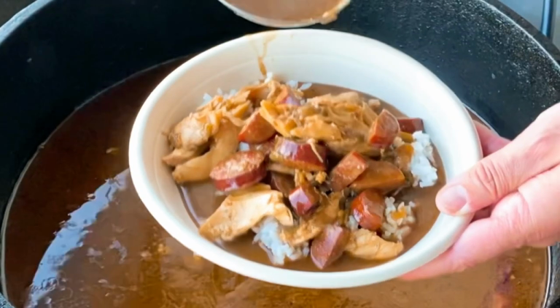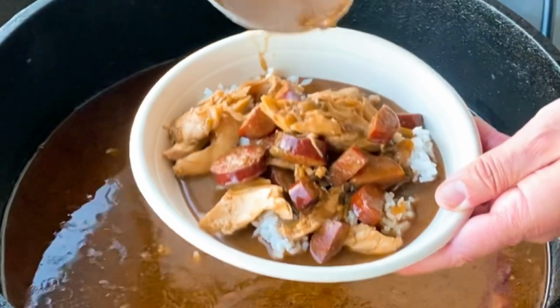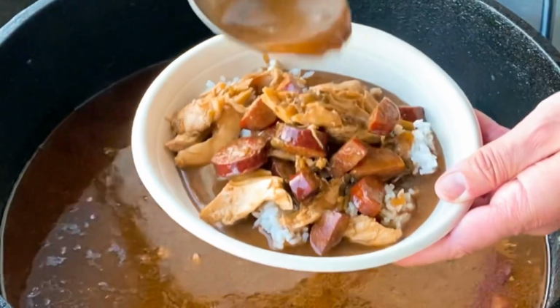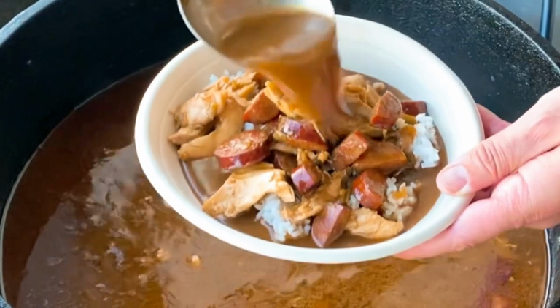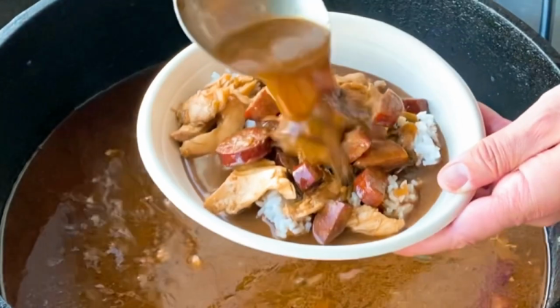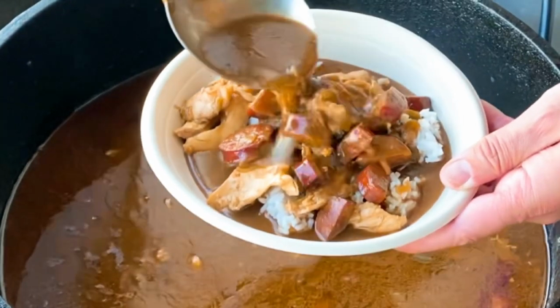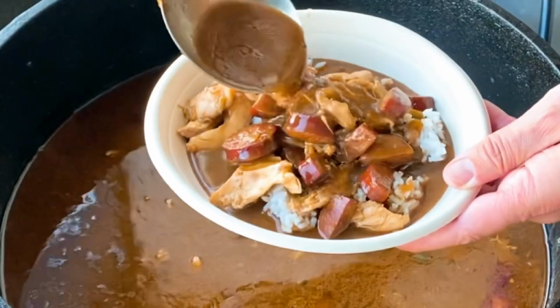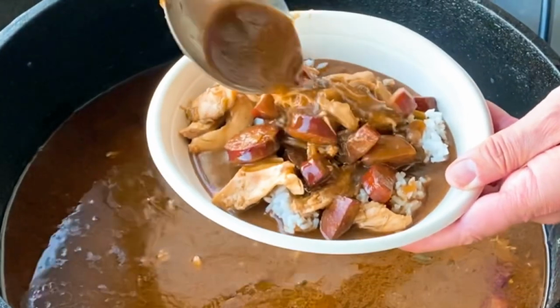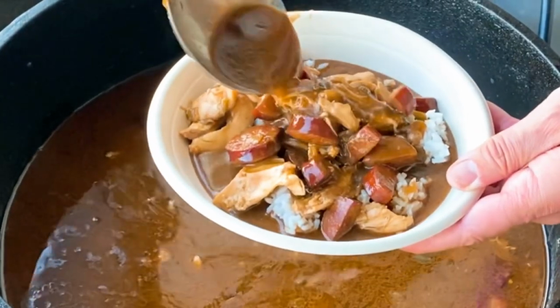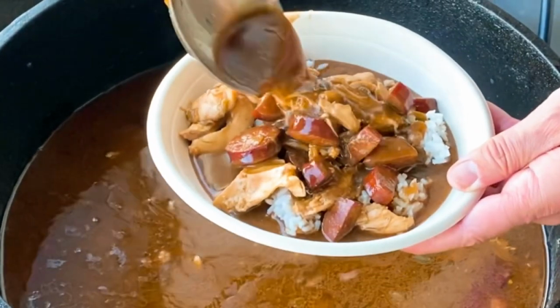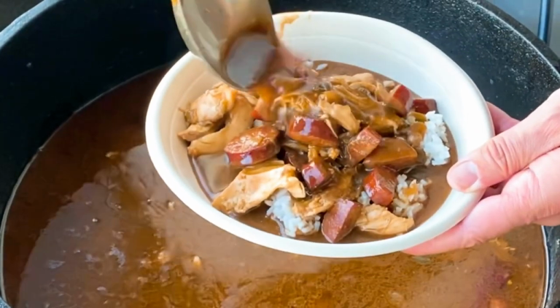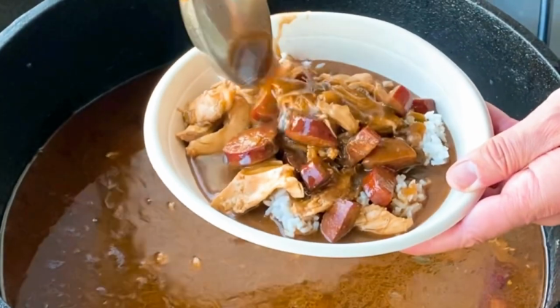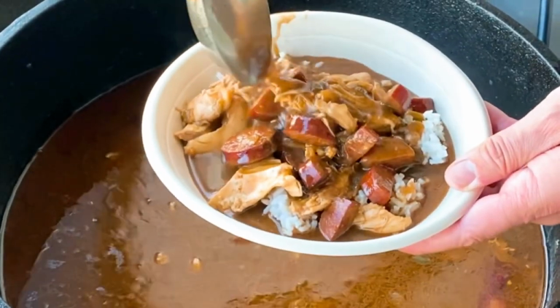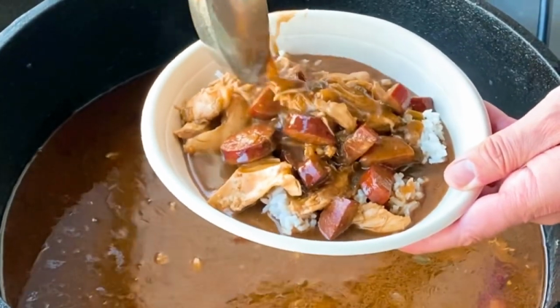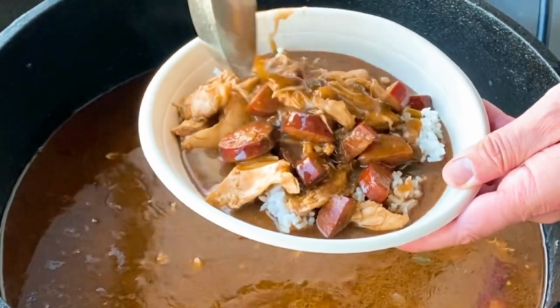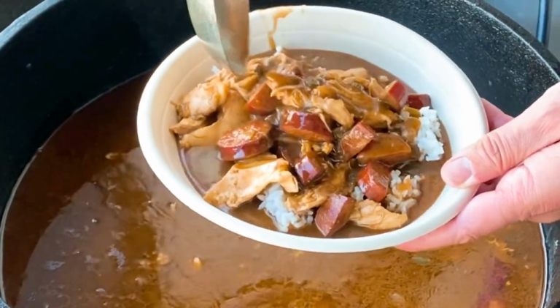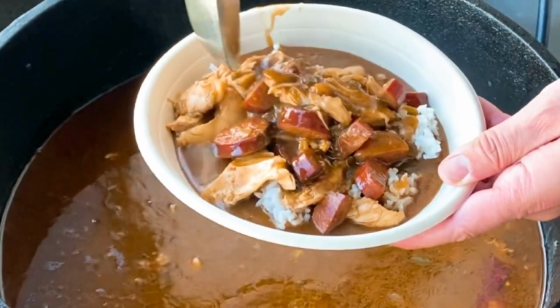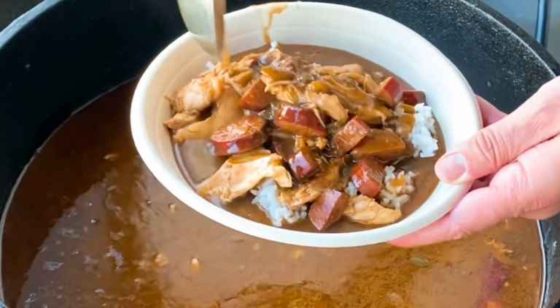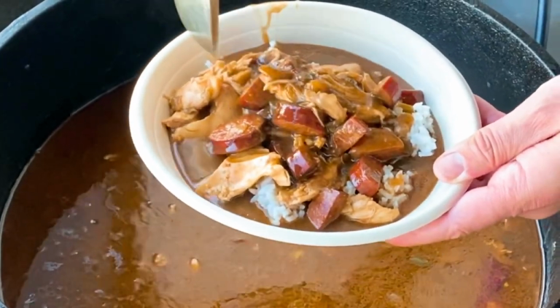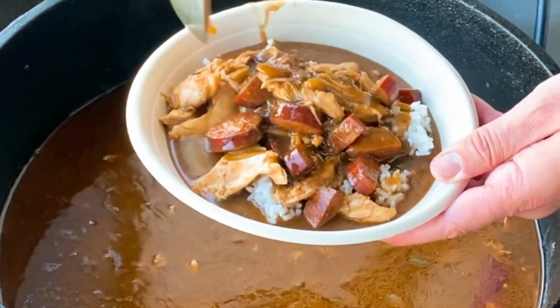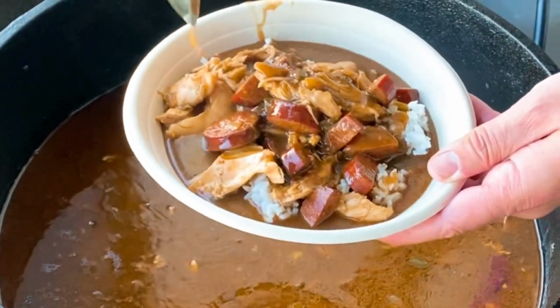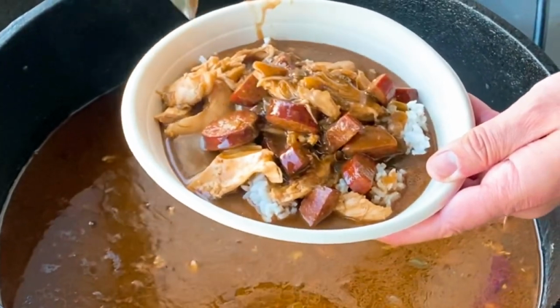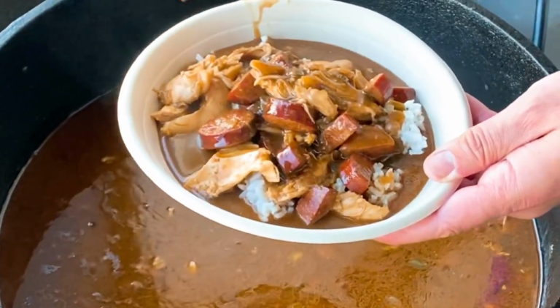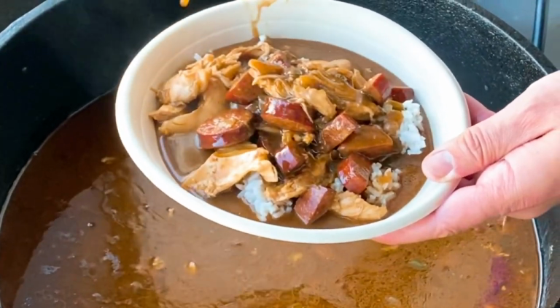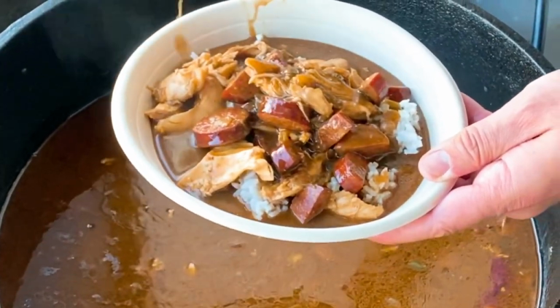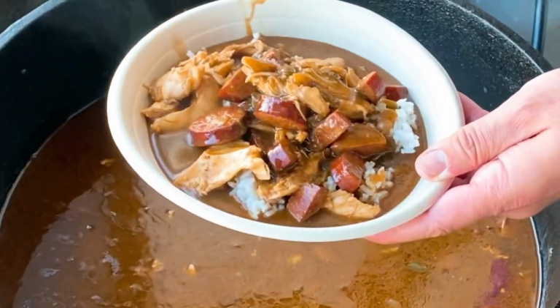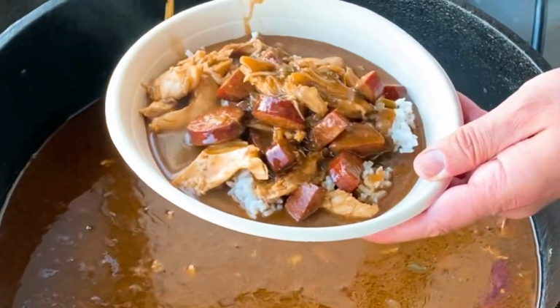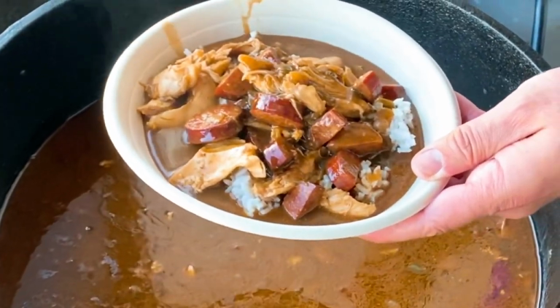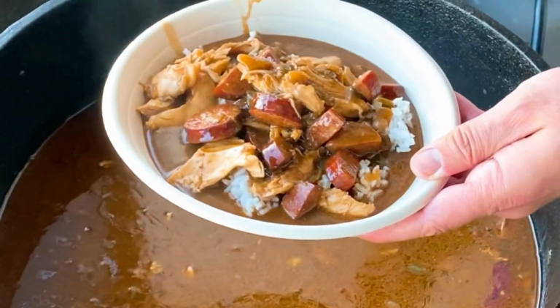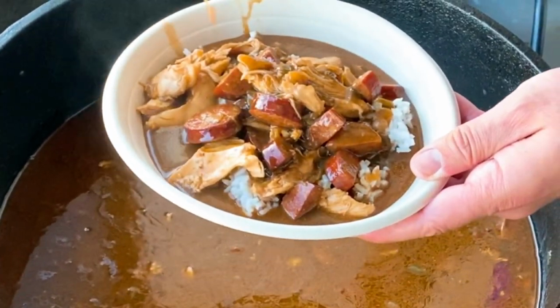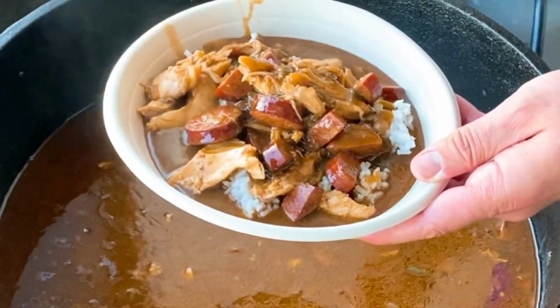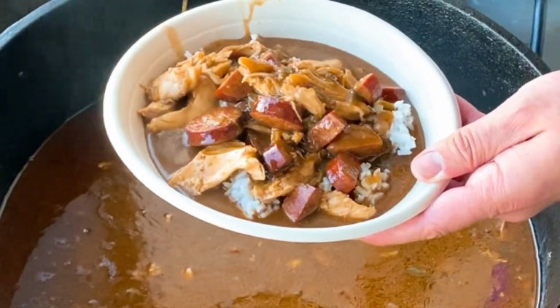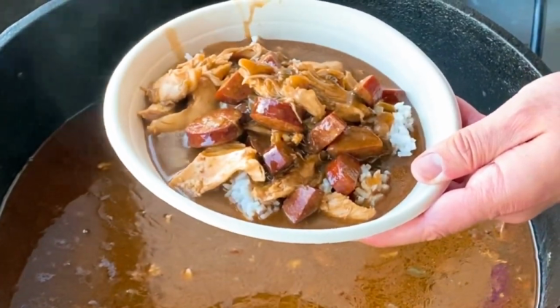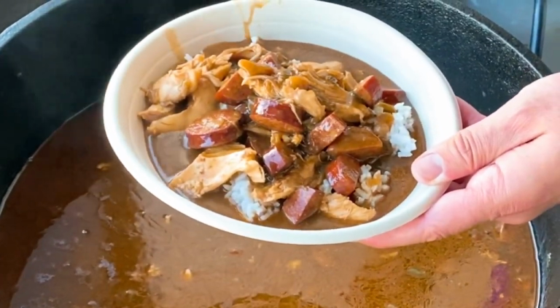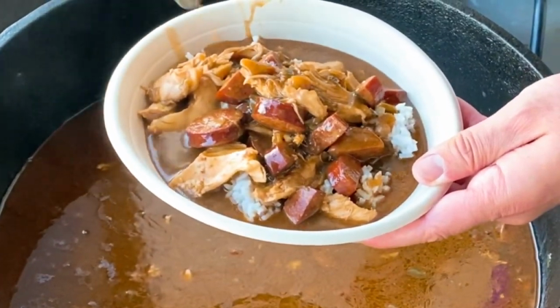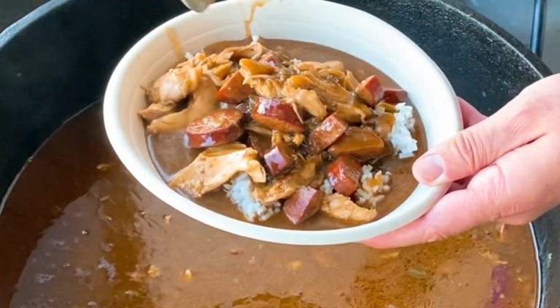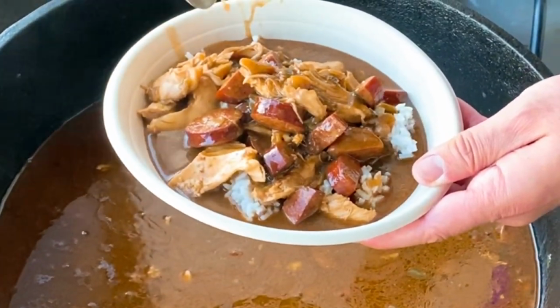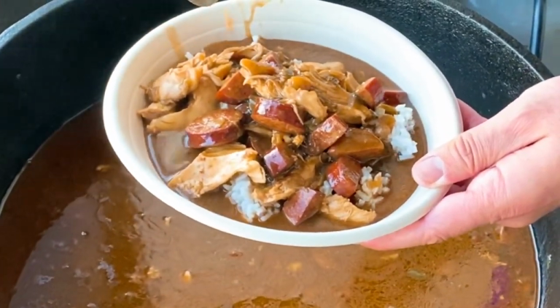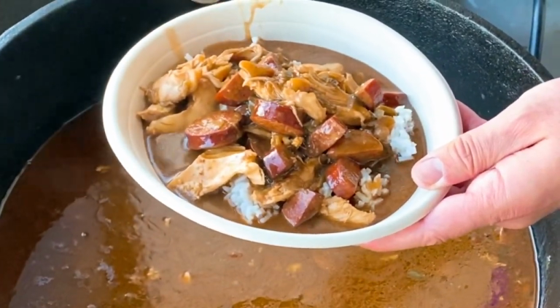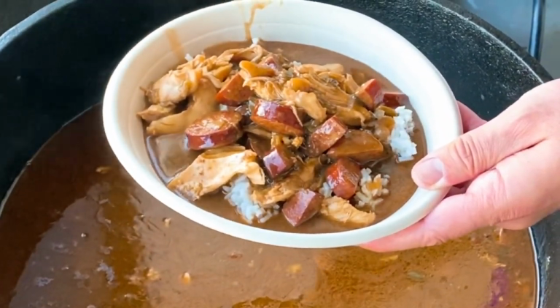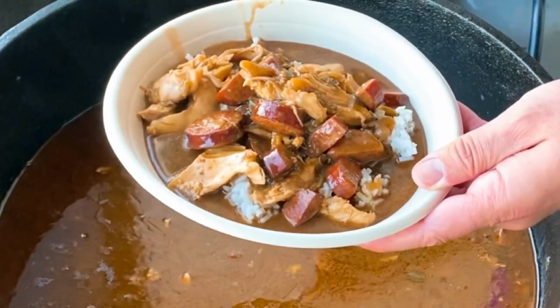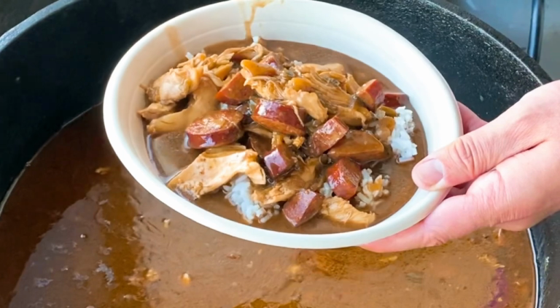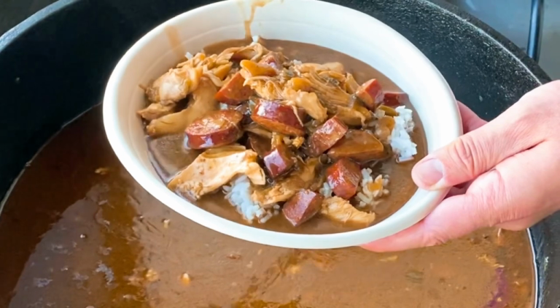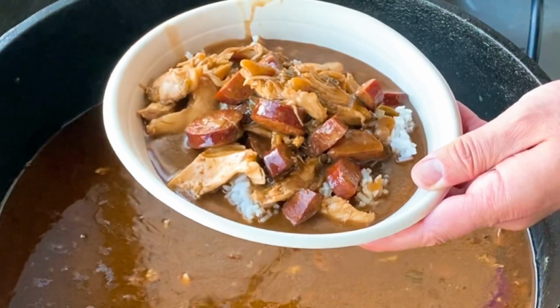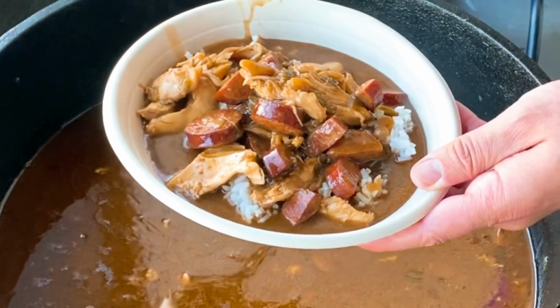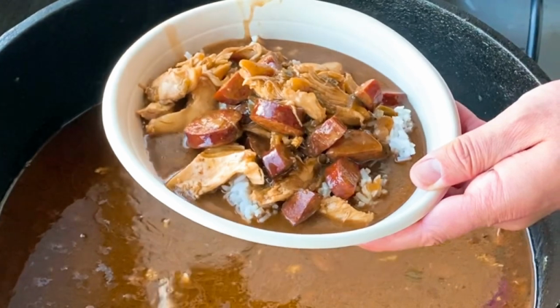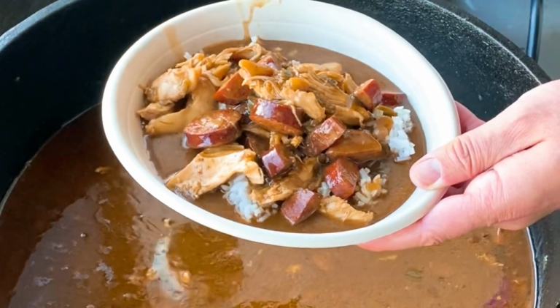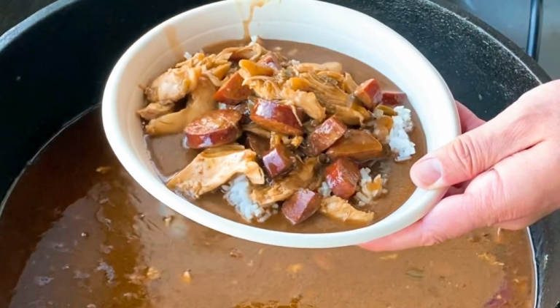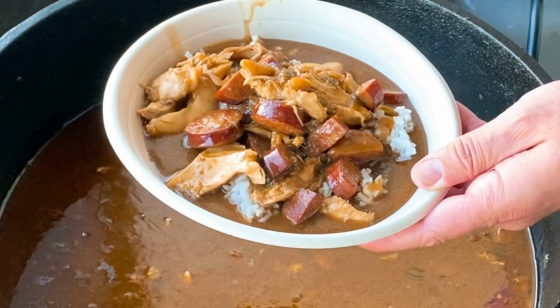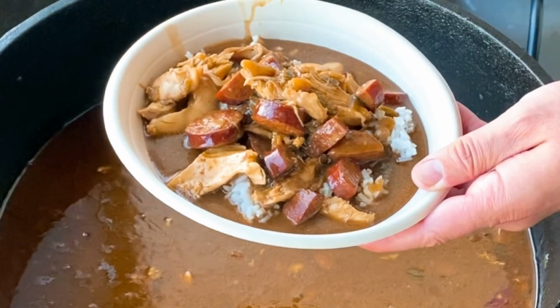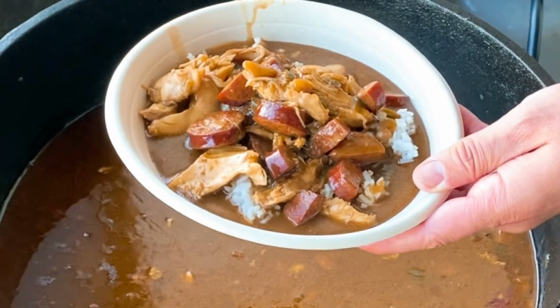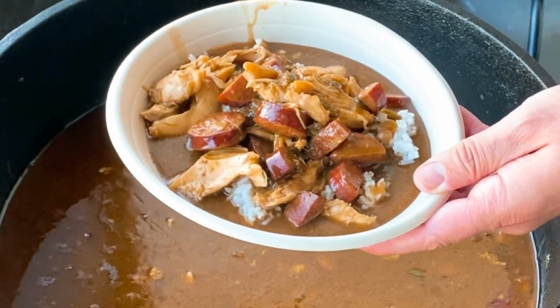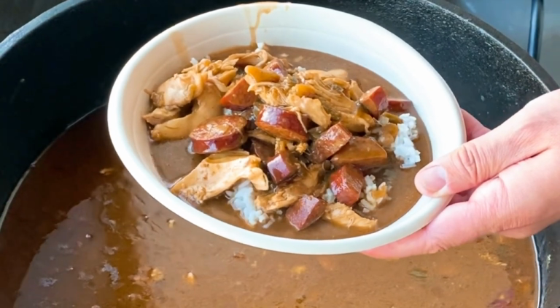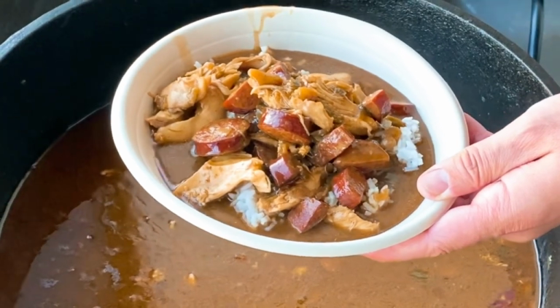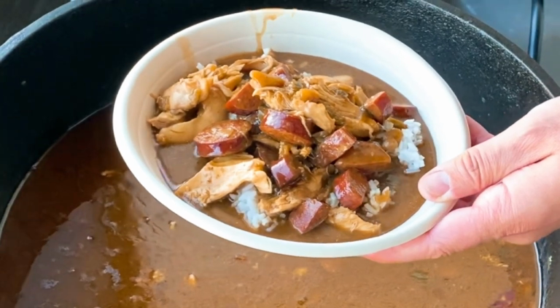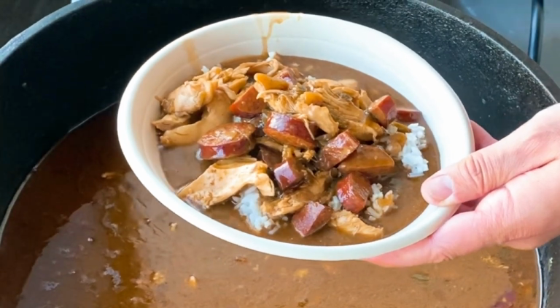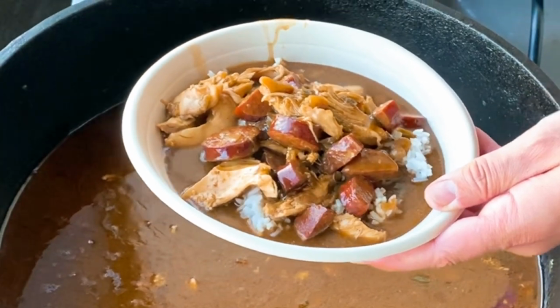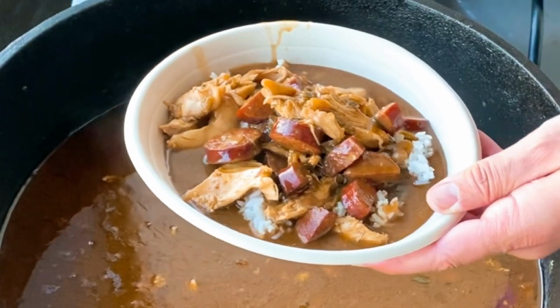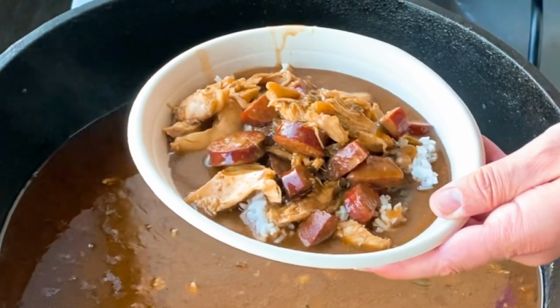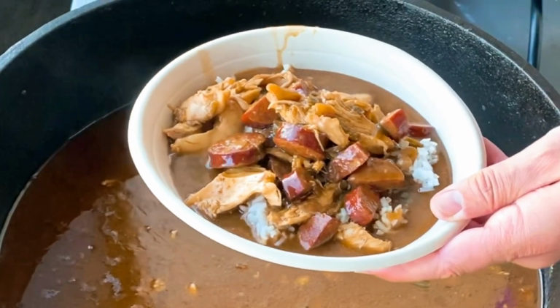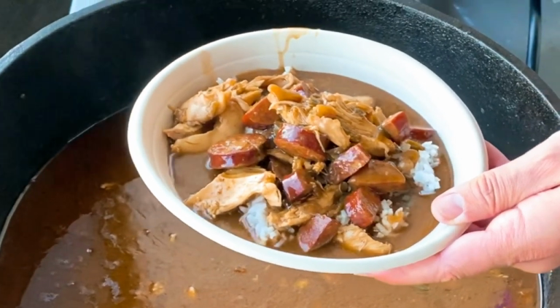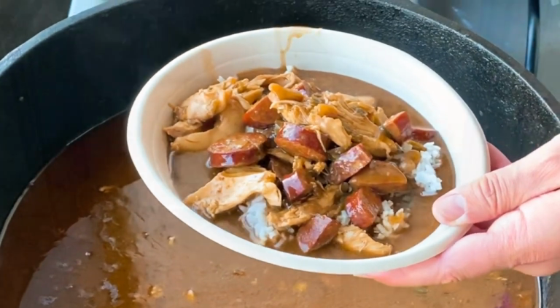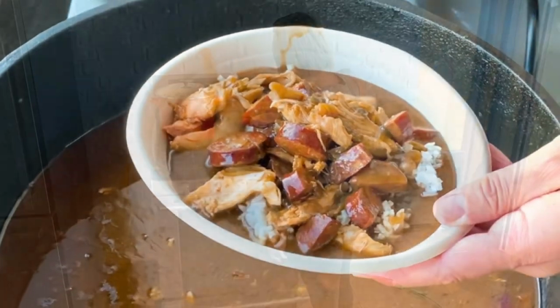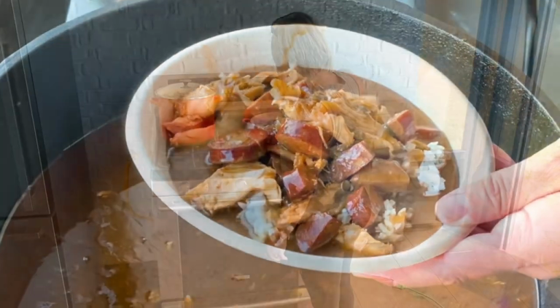Ladies and gentlemen, if you saw that chicken and sausage gumbo in the video of how to season a black iron pot, I'm gonna show you how I did it.